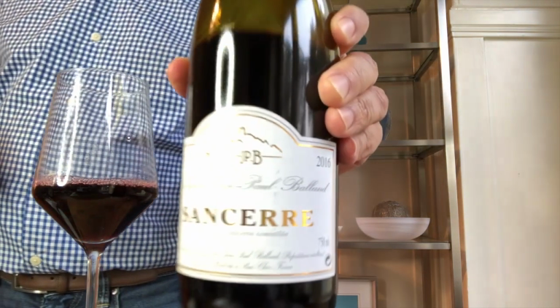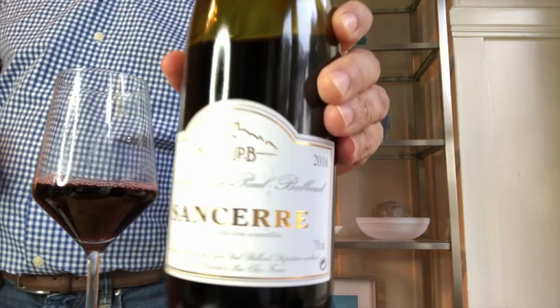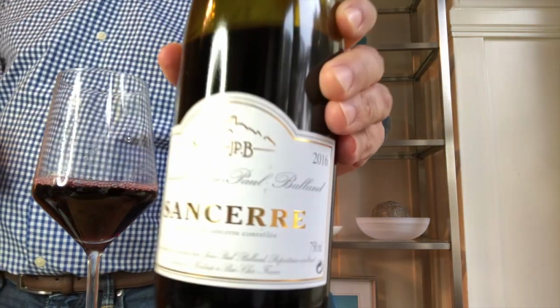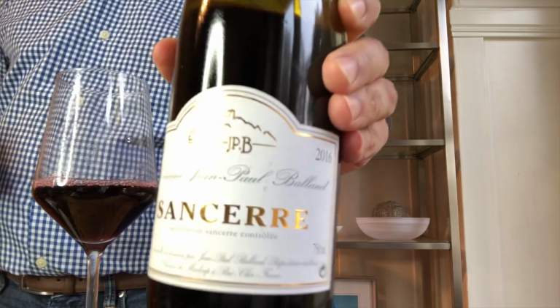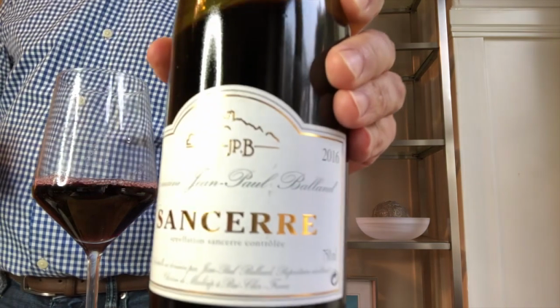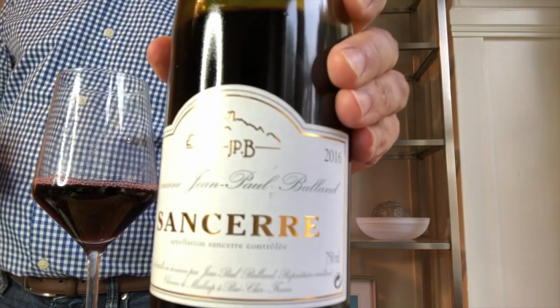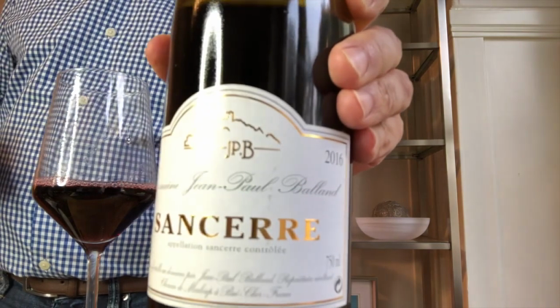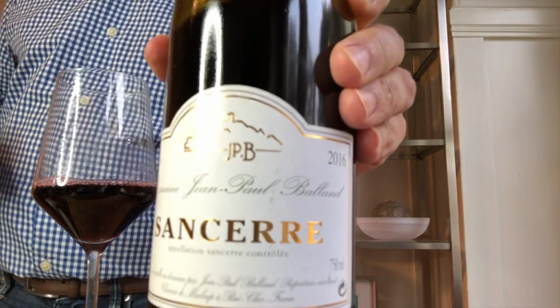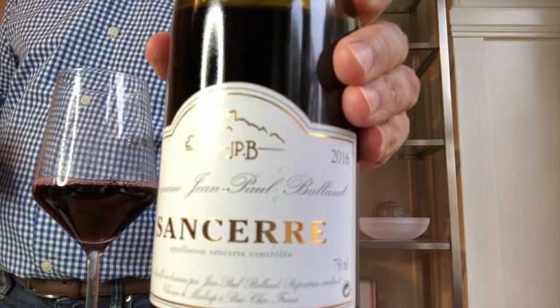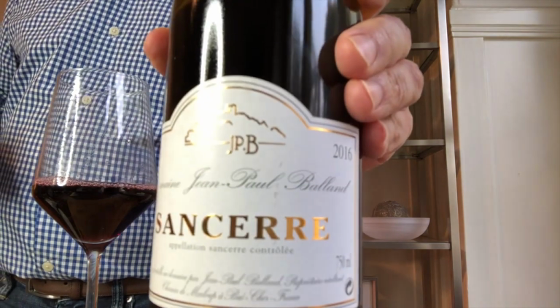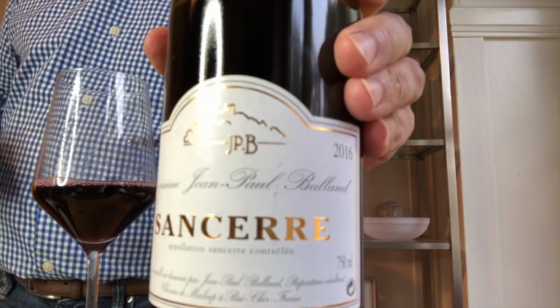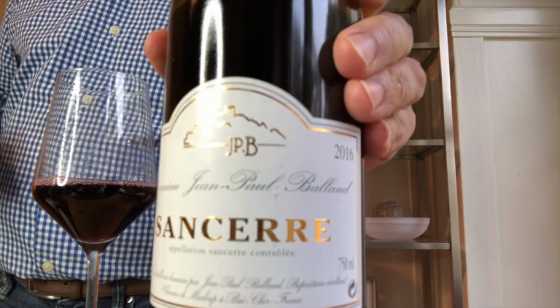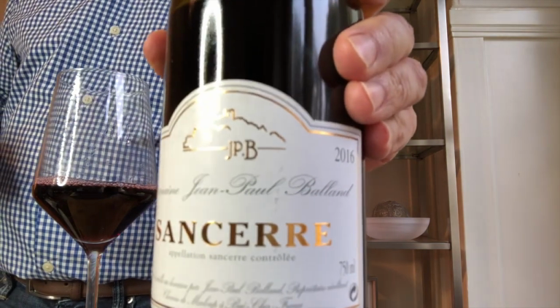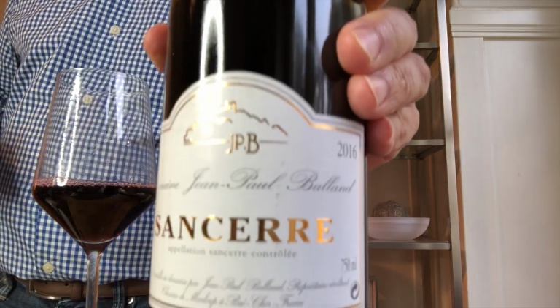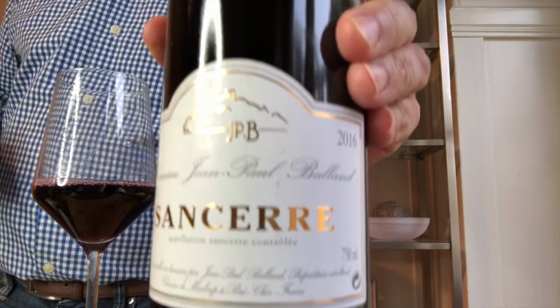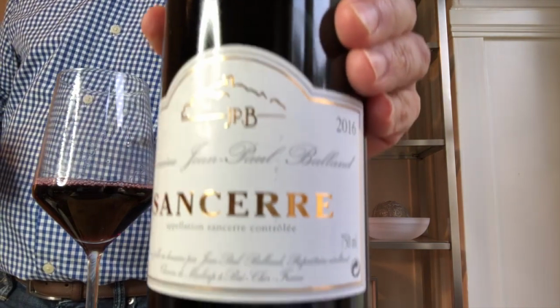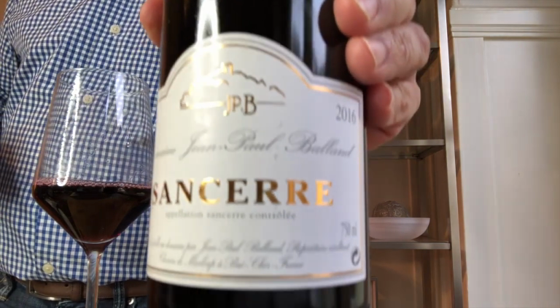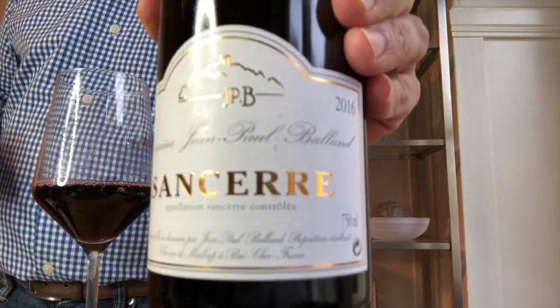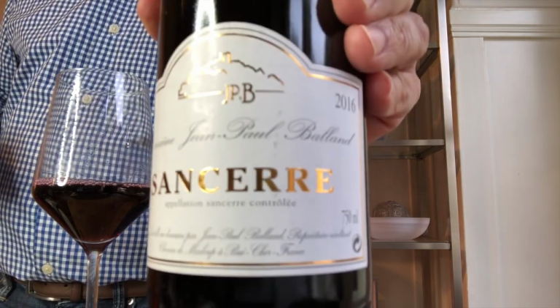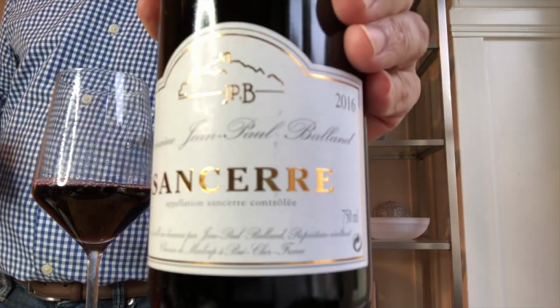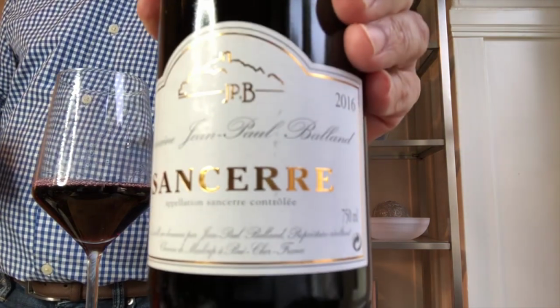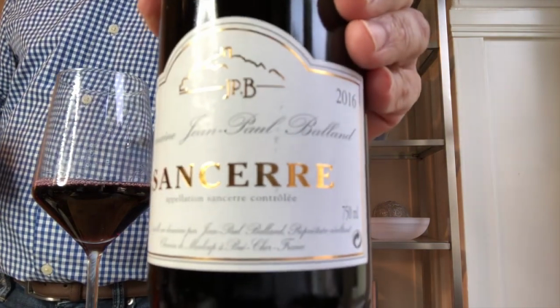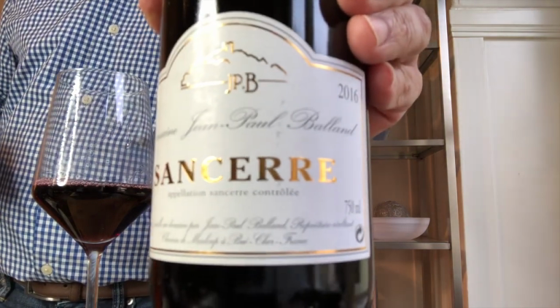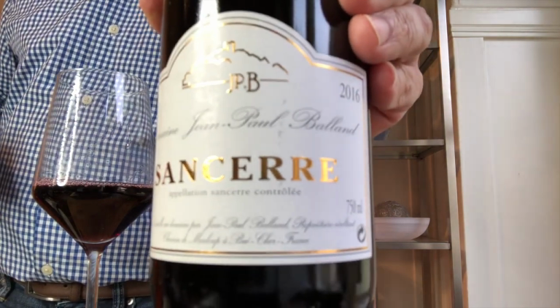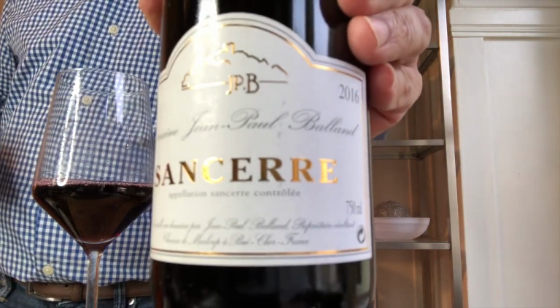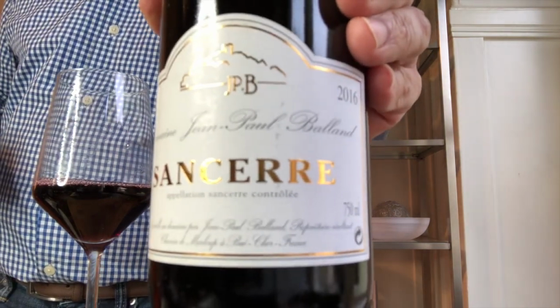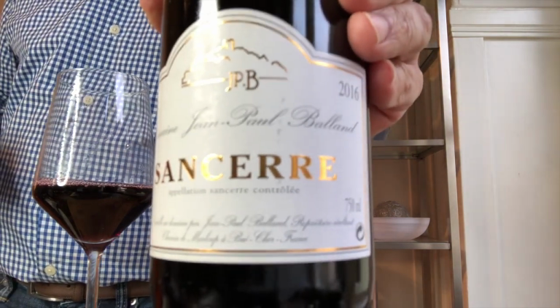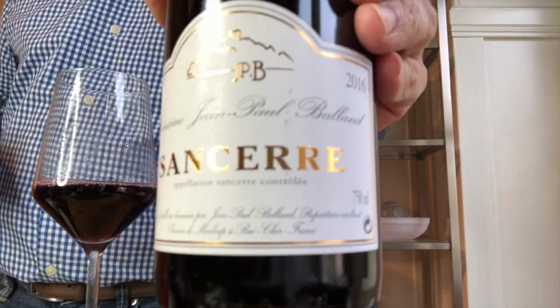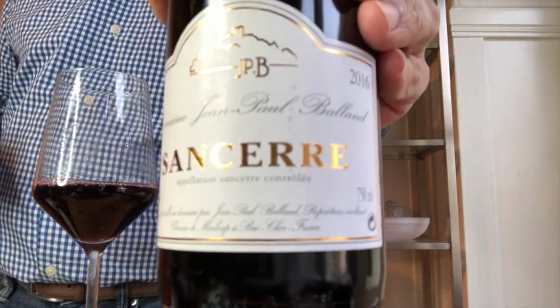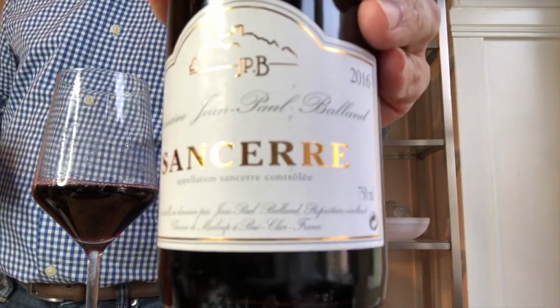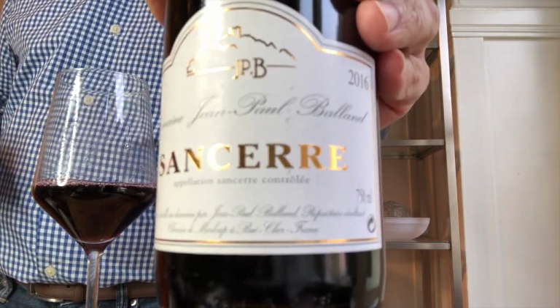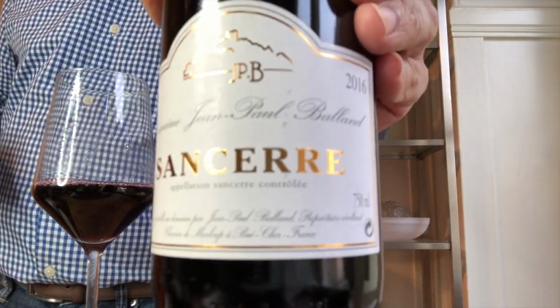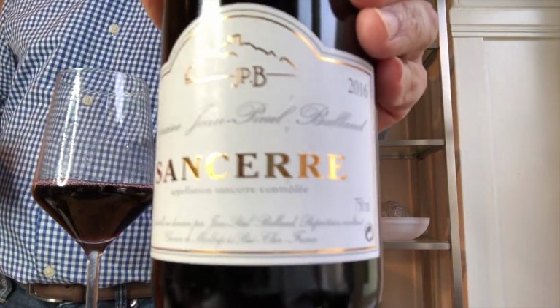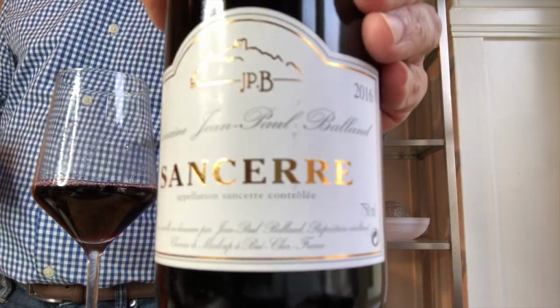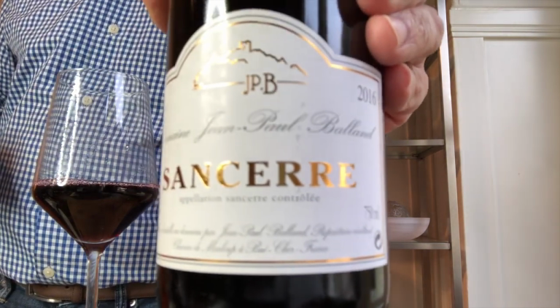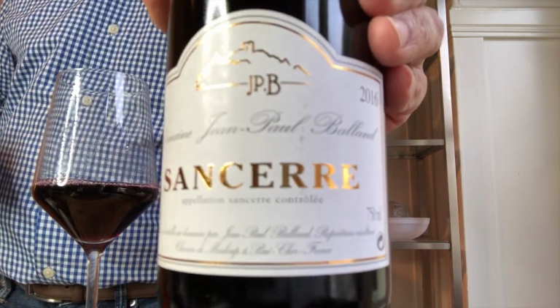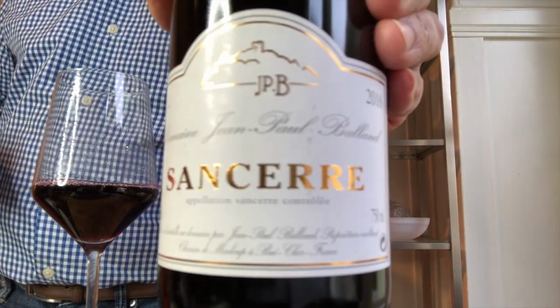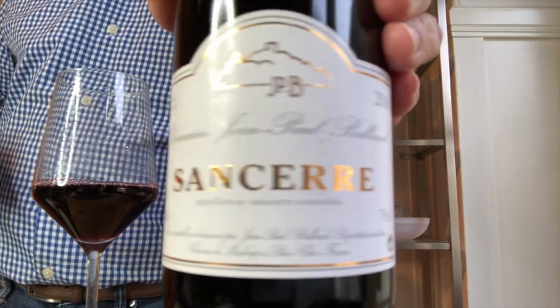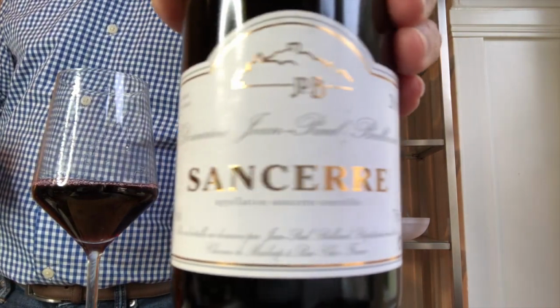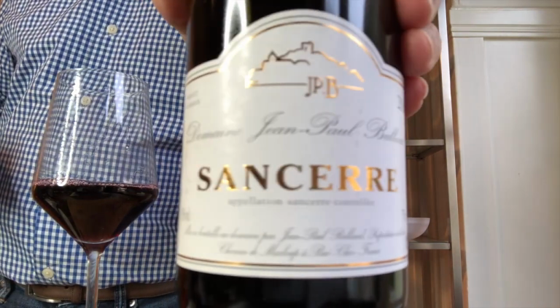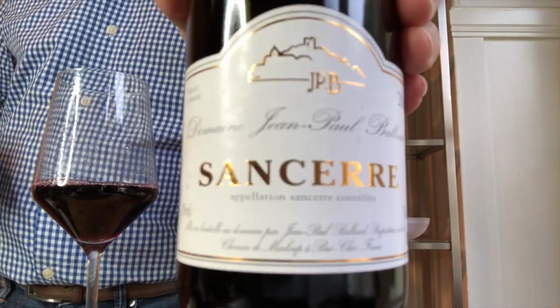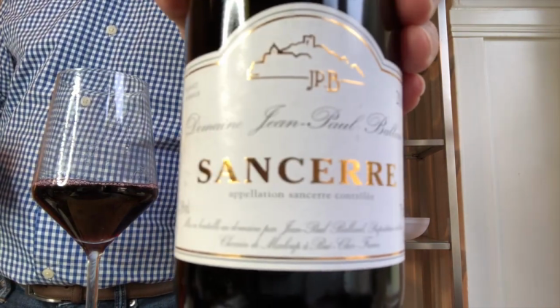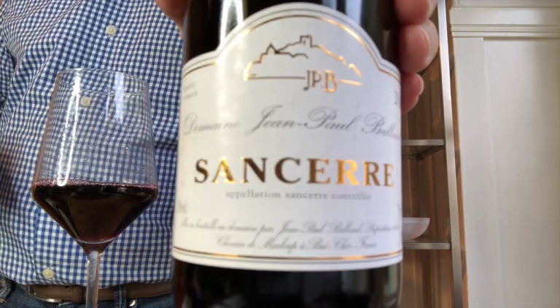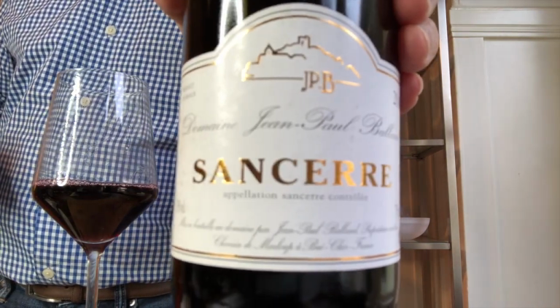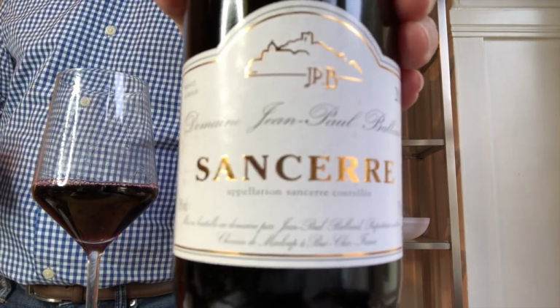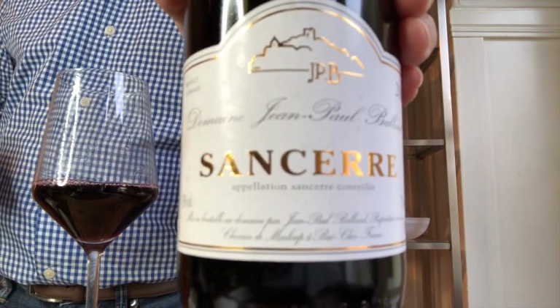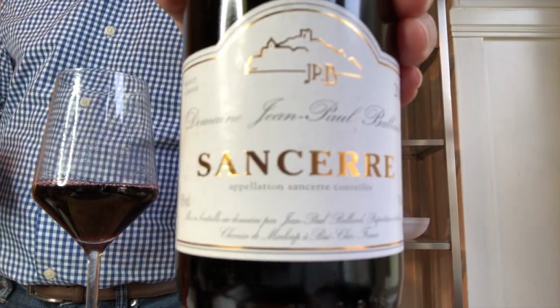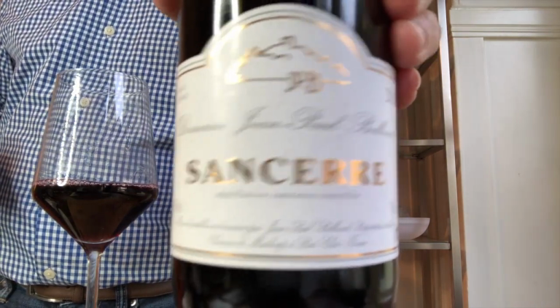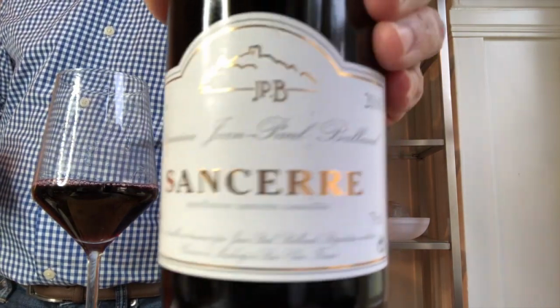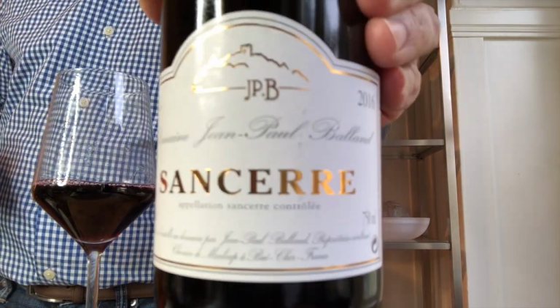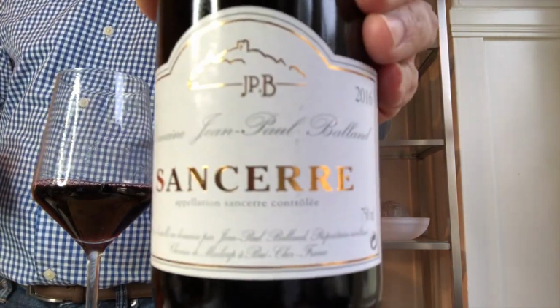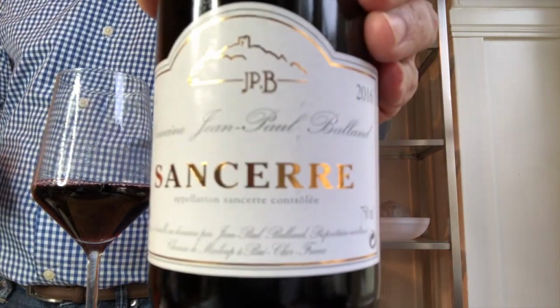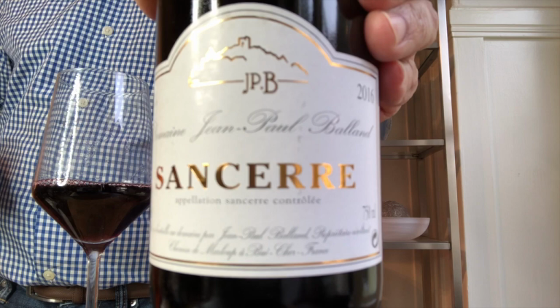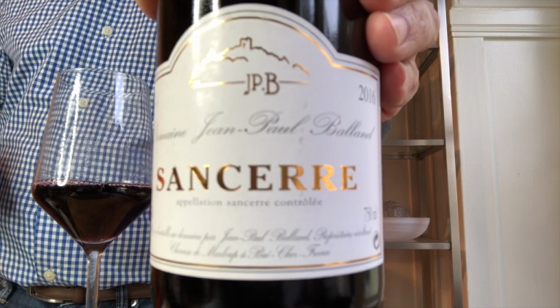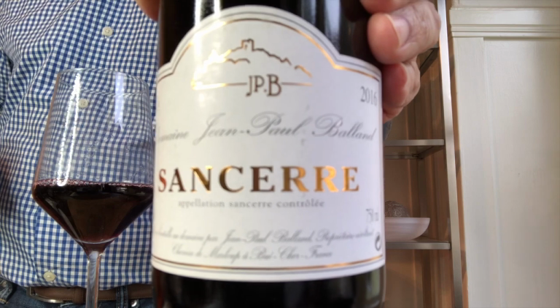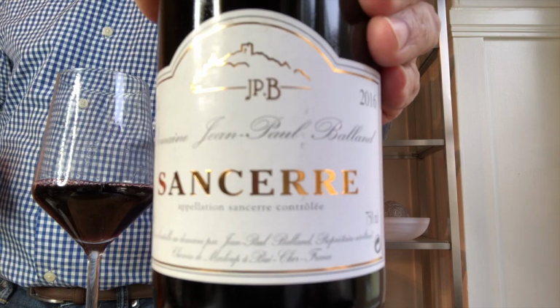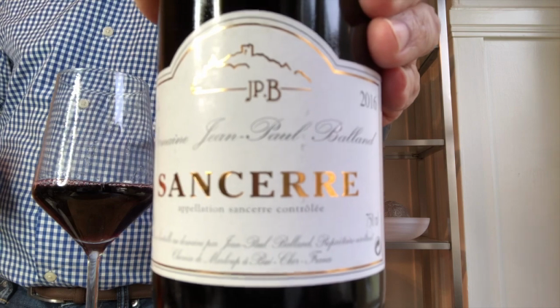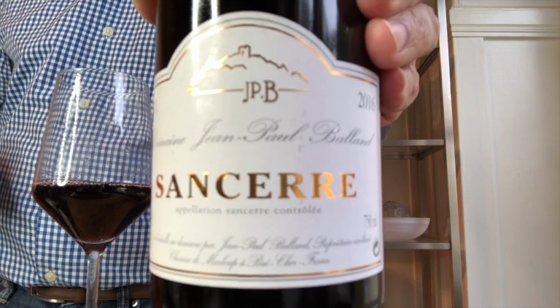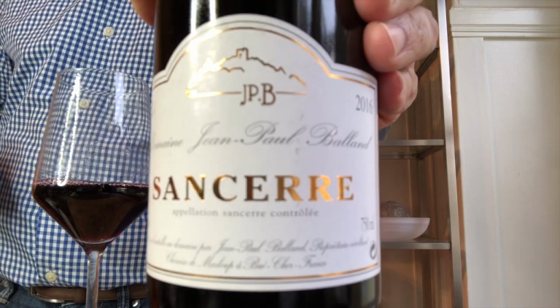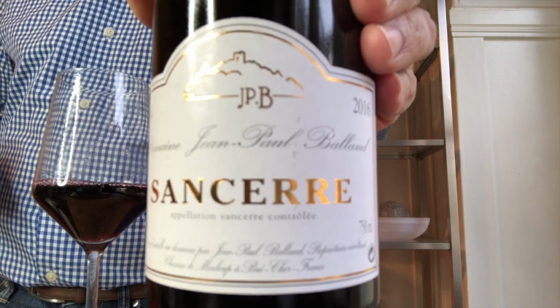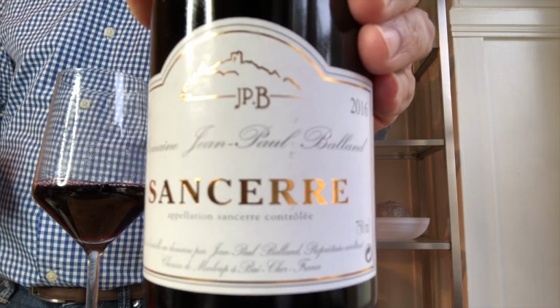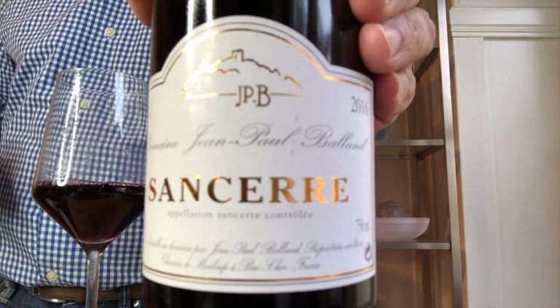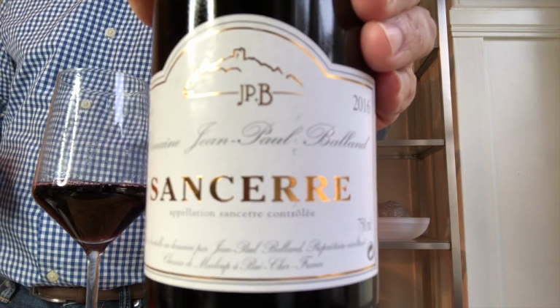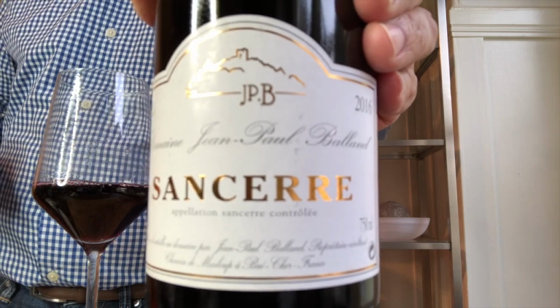This wine is next. It's Domaine Jean Paul Balland. Stay tuned — I'll tell you more about this Red Sancerre 2016 vintage.